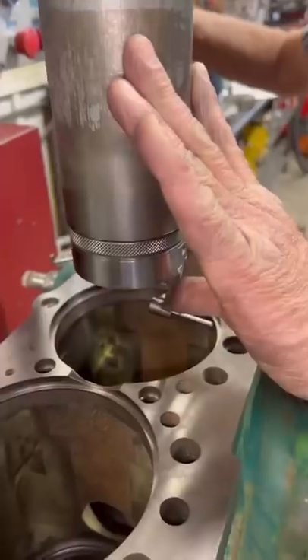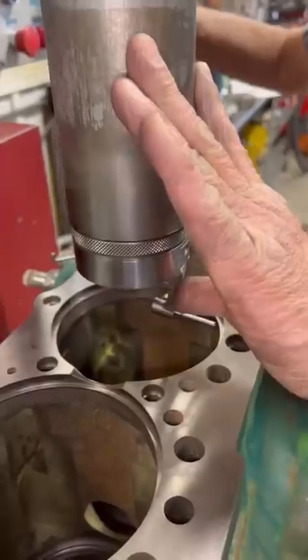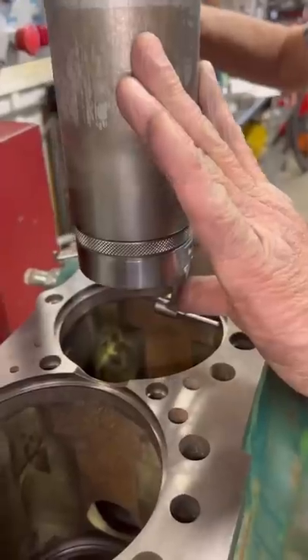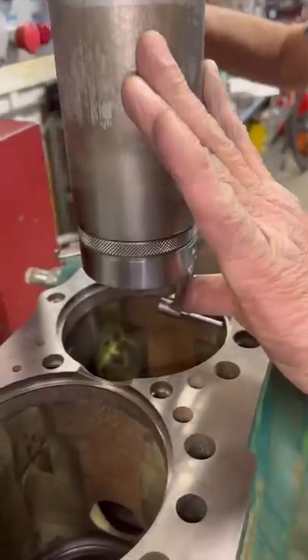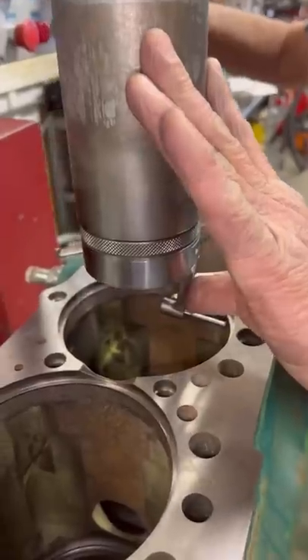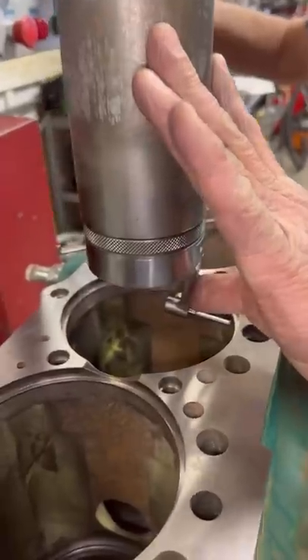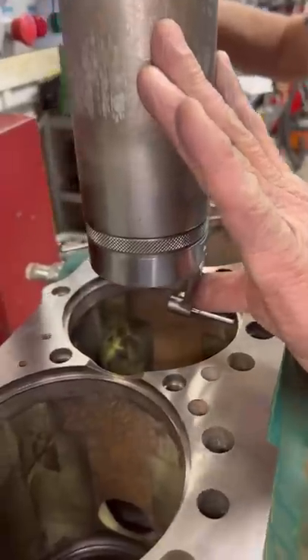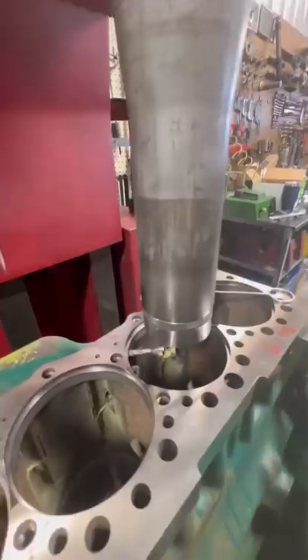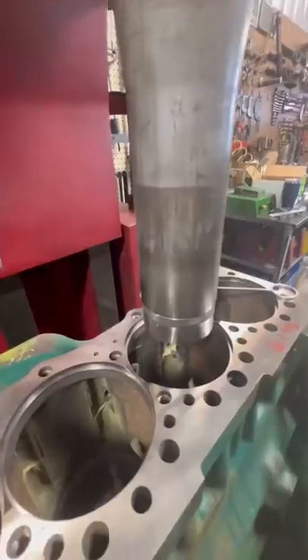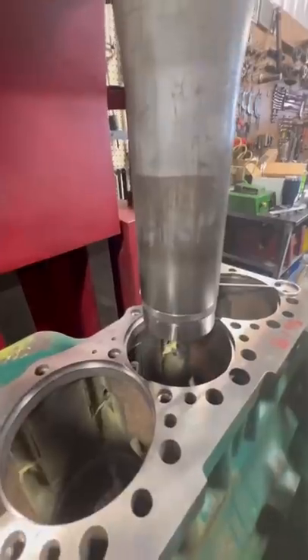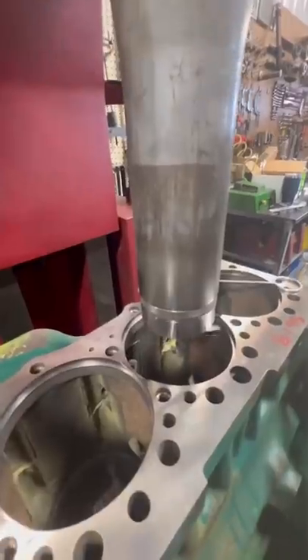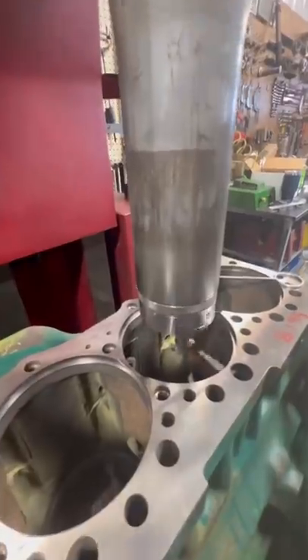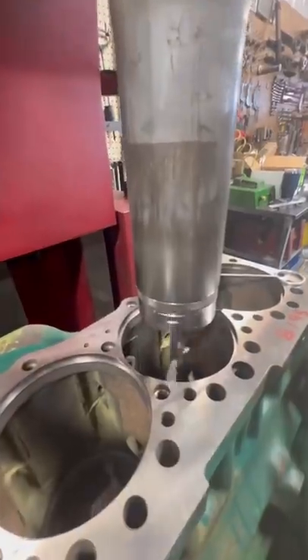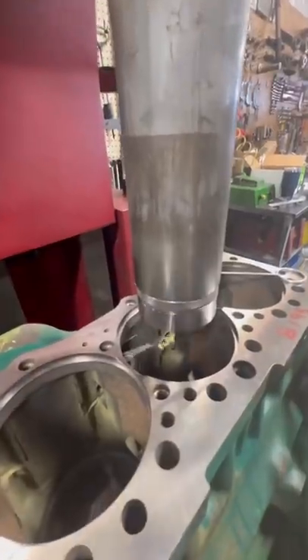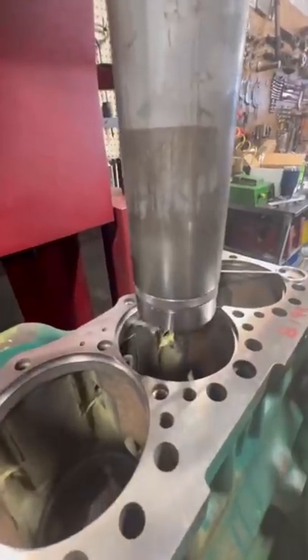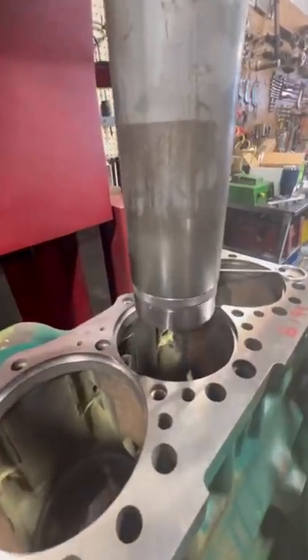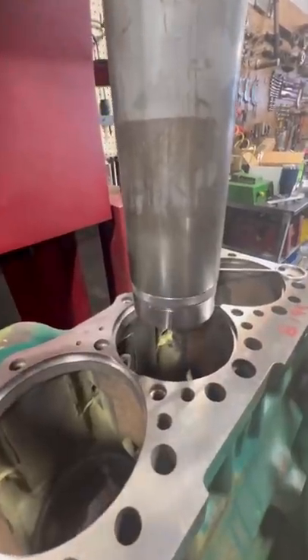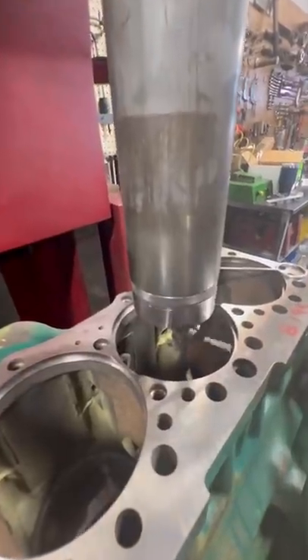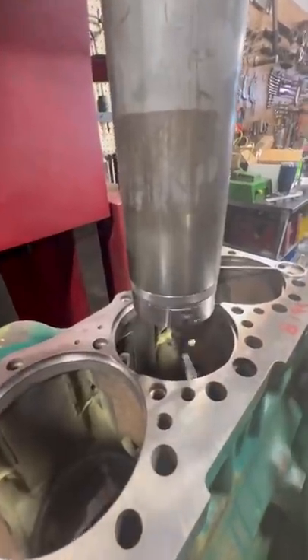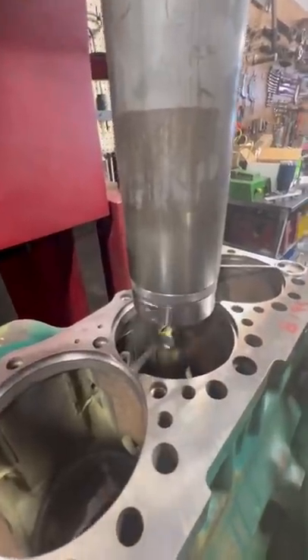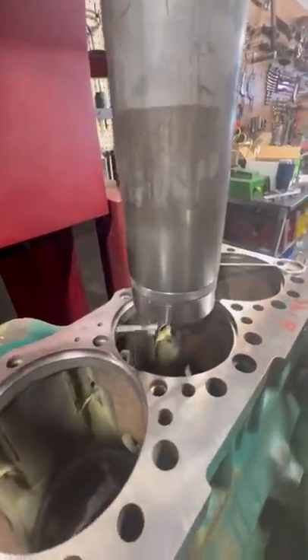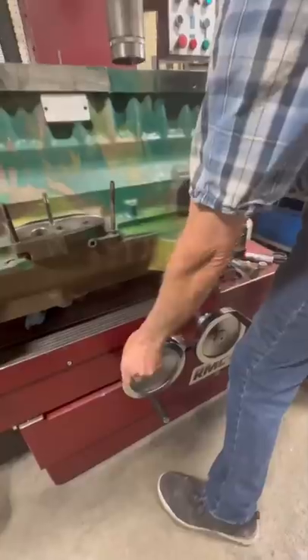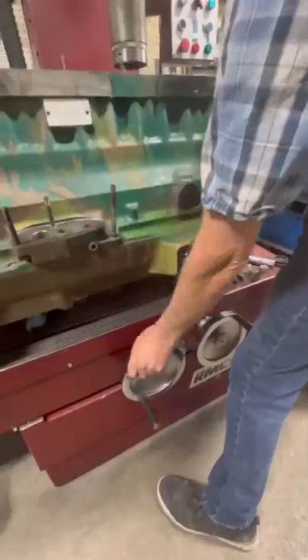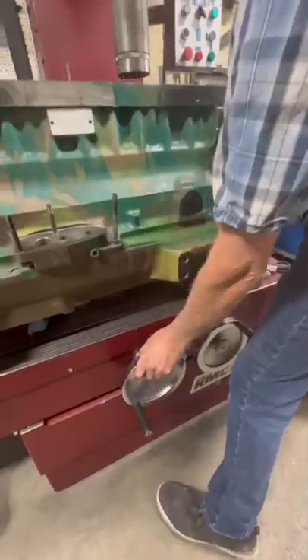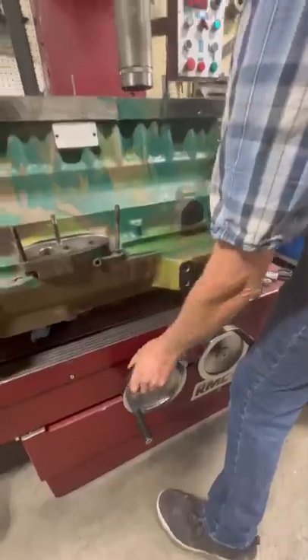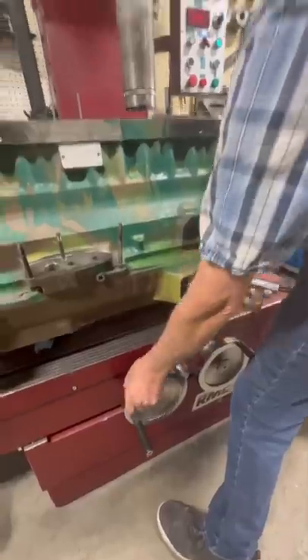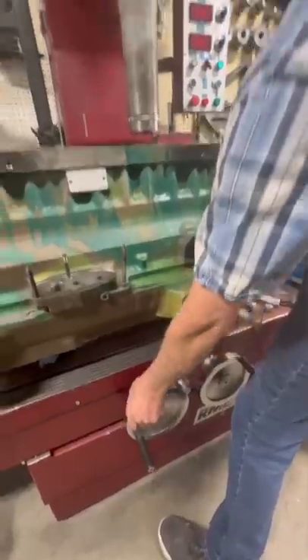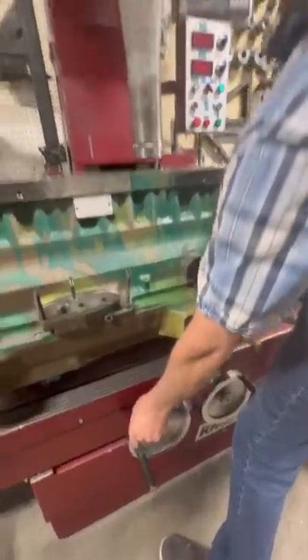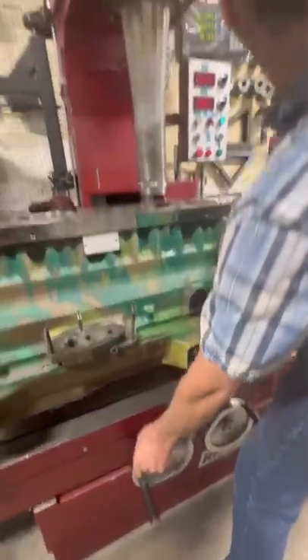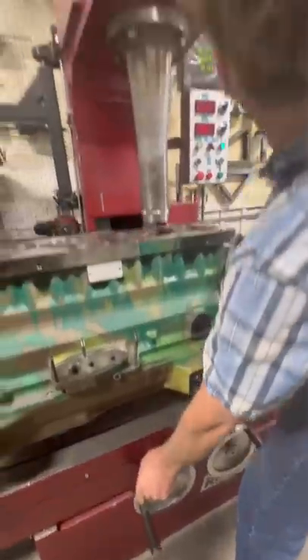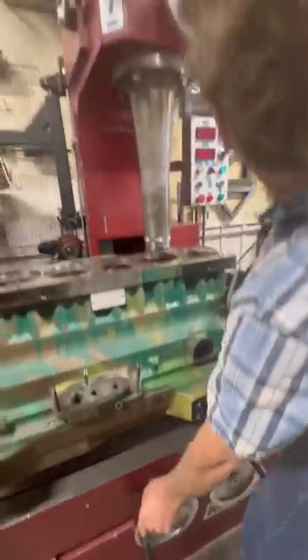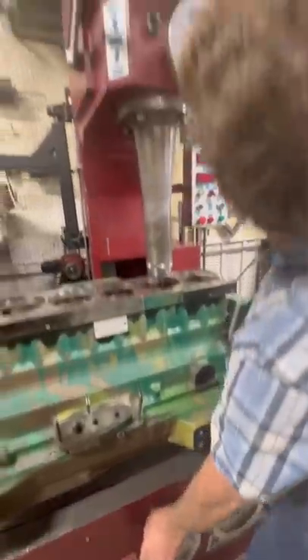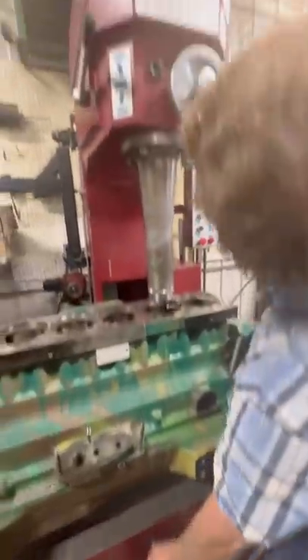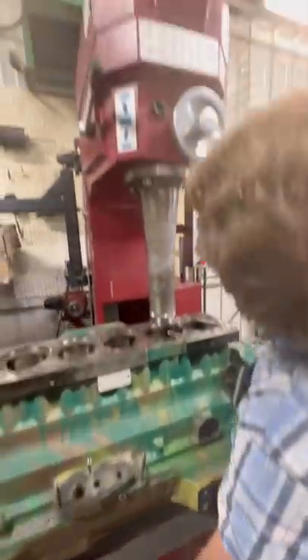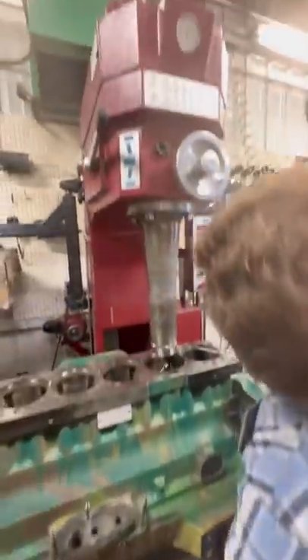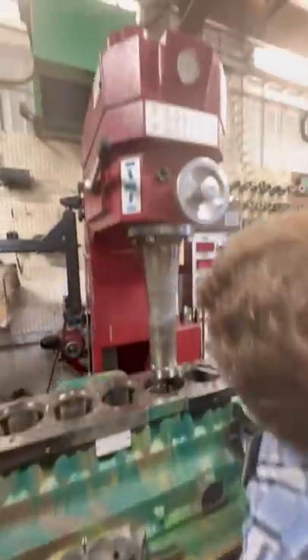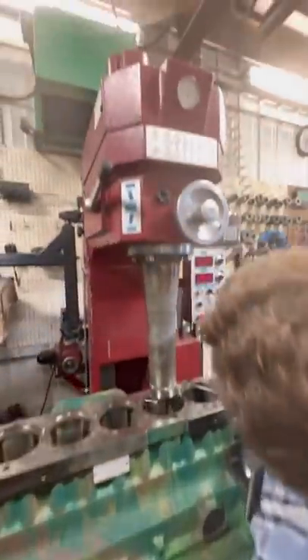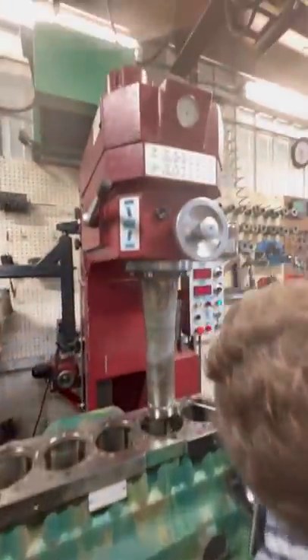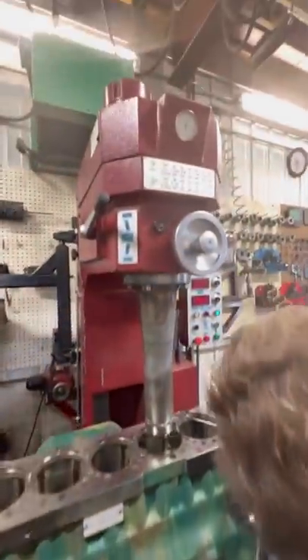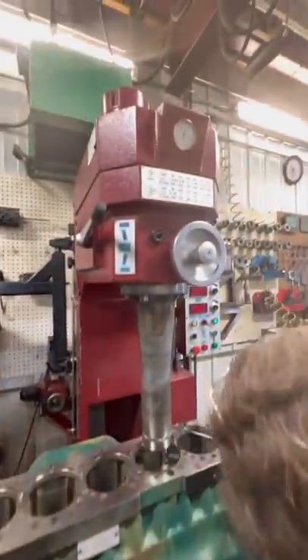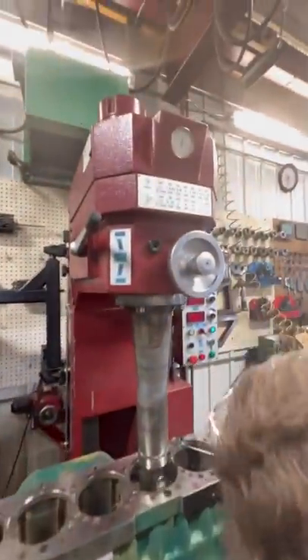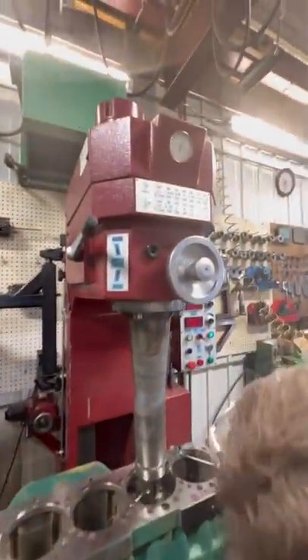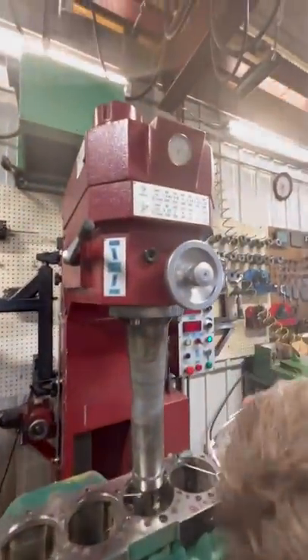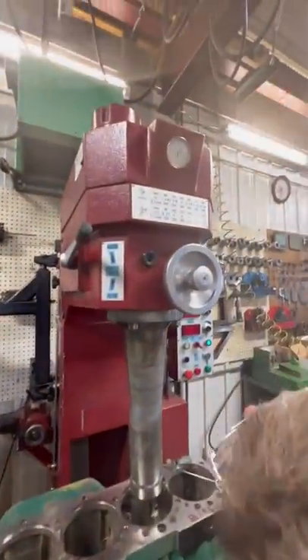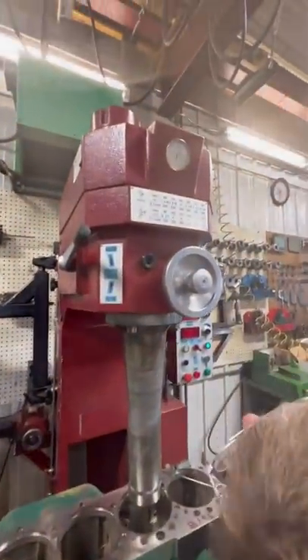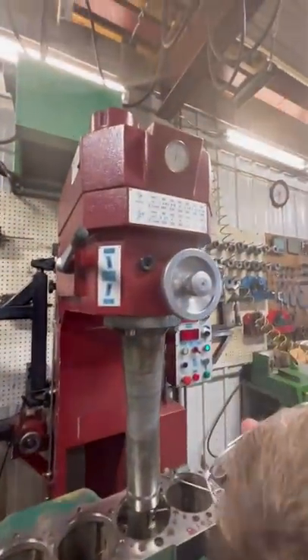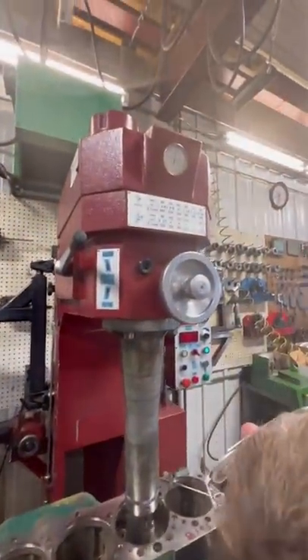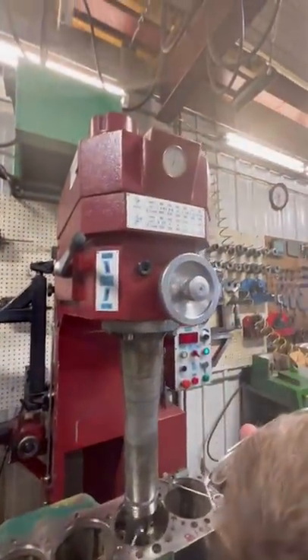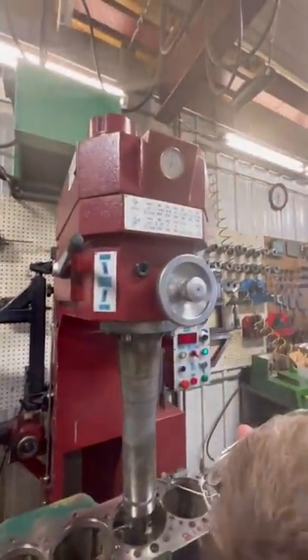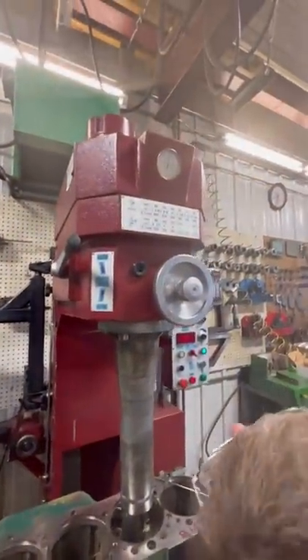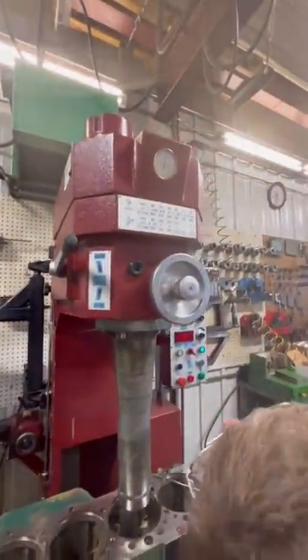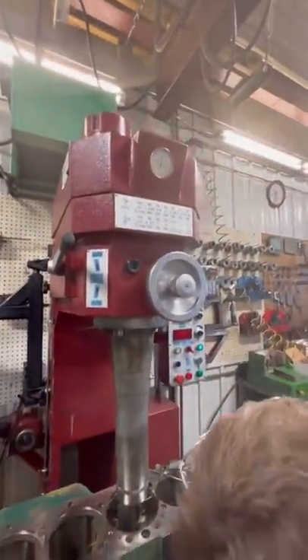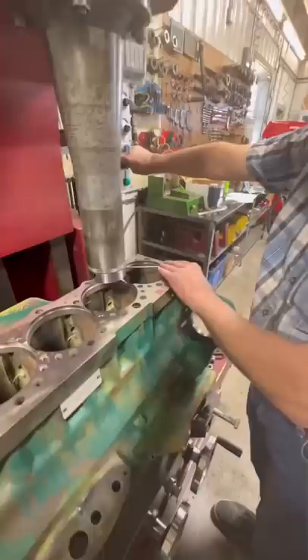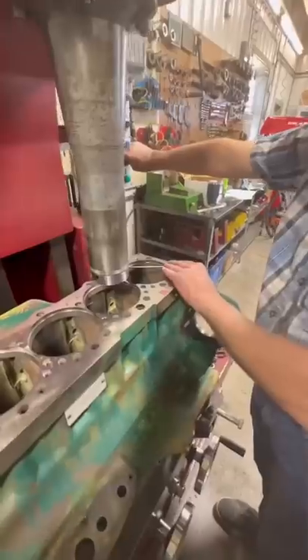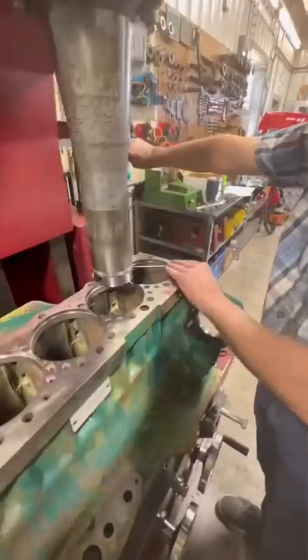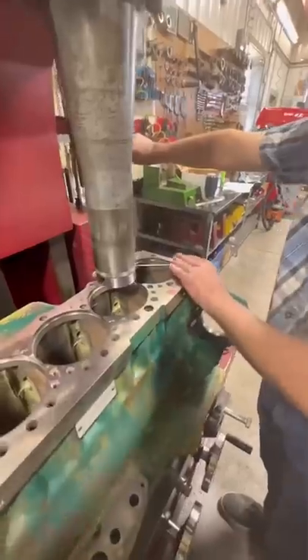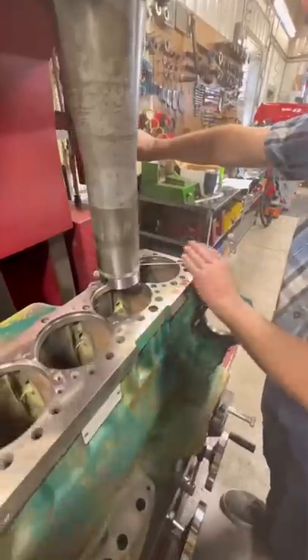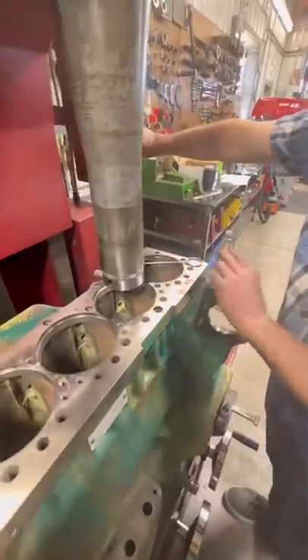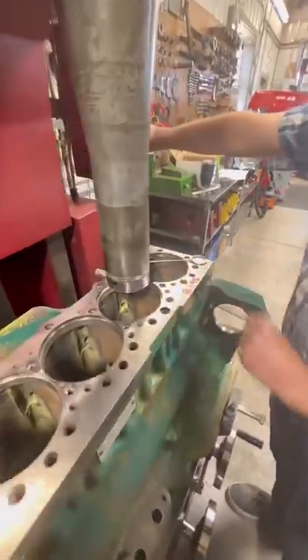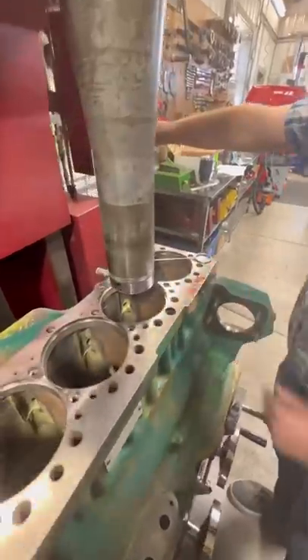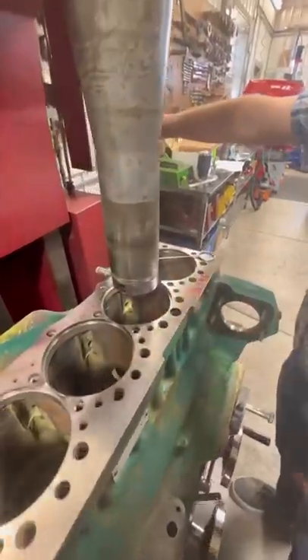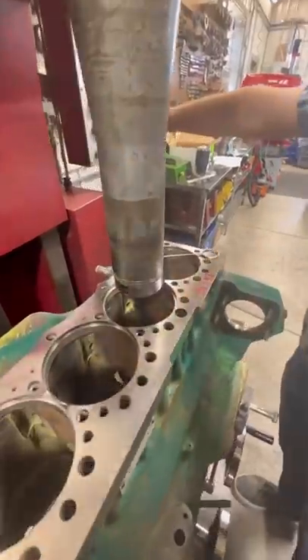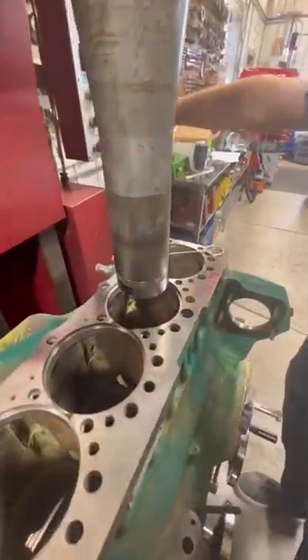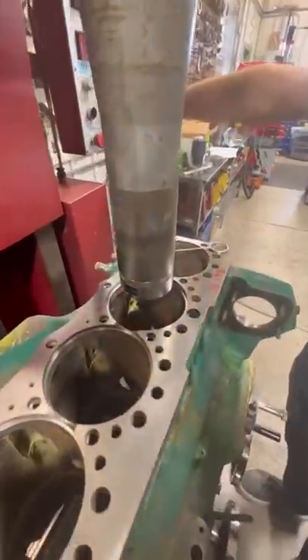Next, we're going to be installing lower counterbore repair rings so we center up on the cylinder, which is done by moving the table of the machine until the indicator runs true.